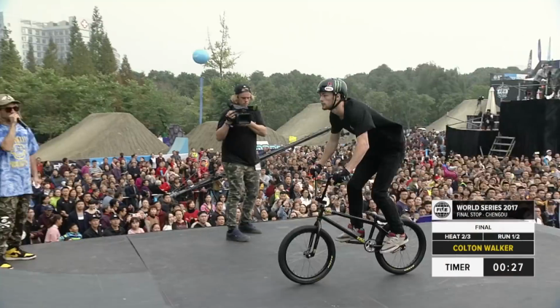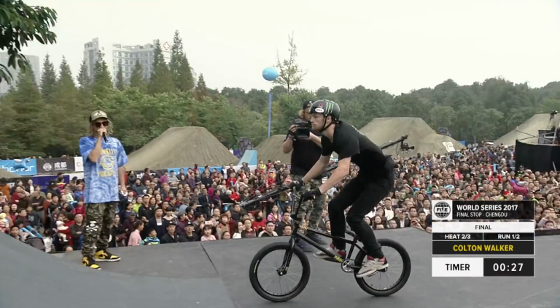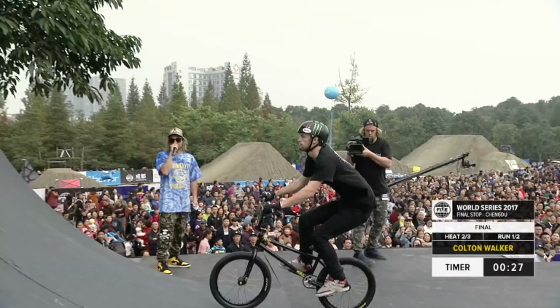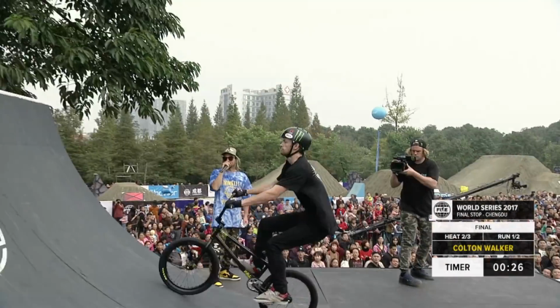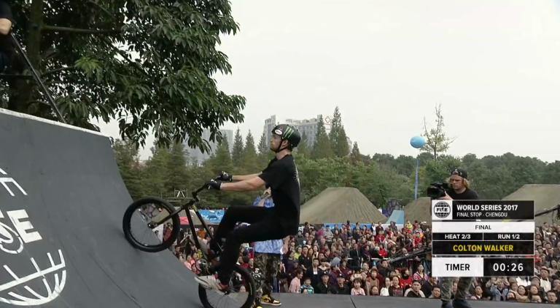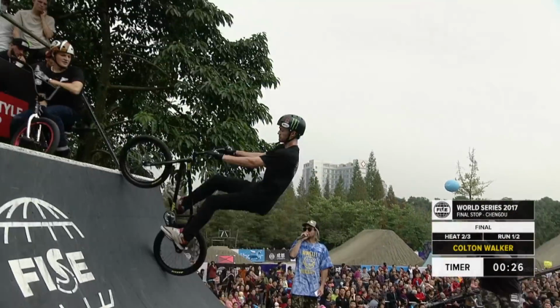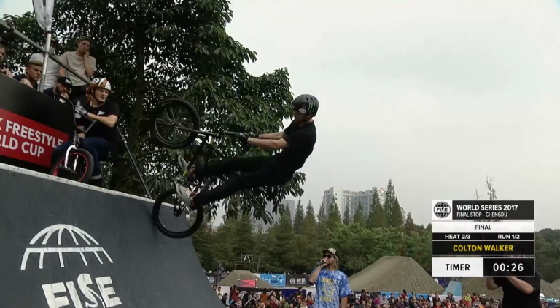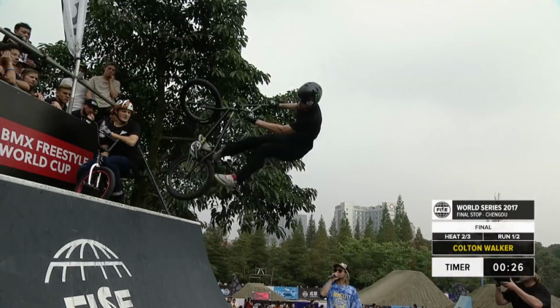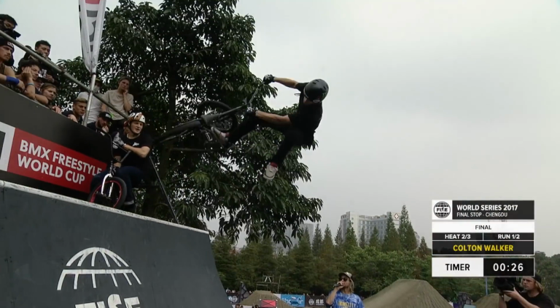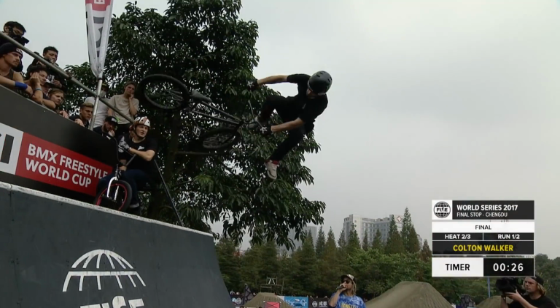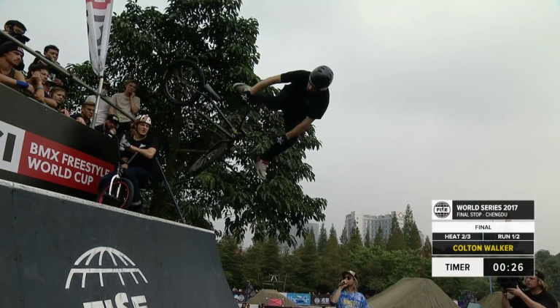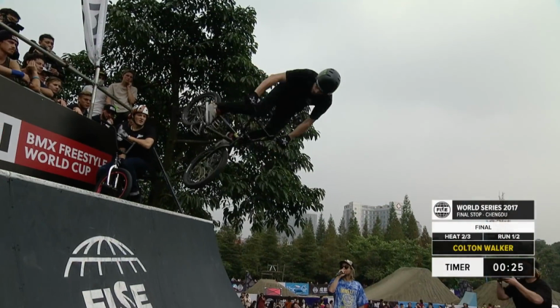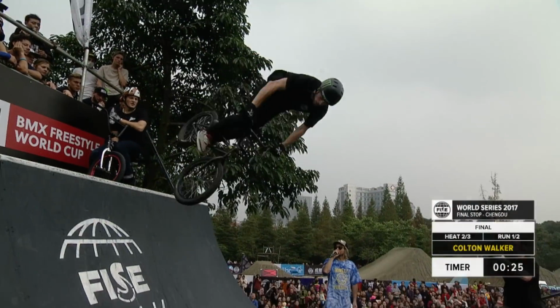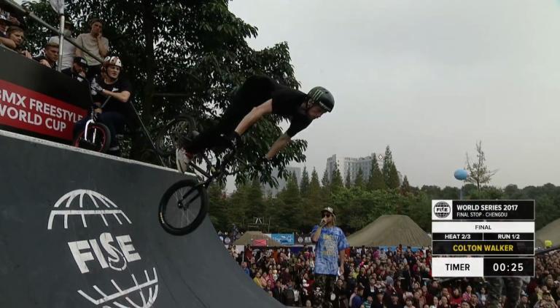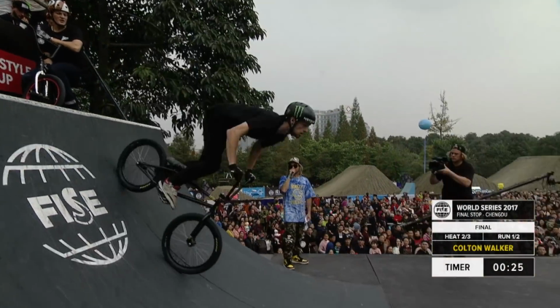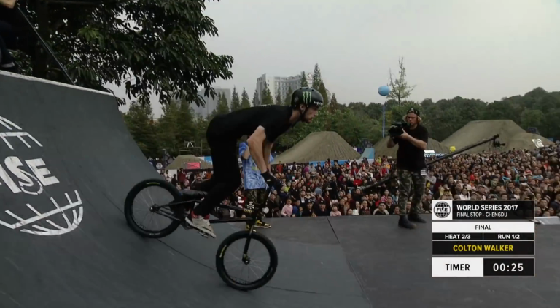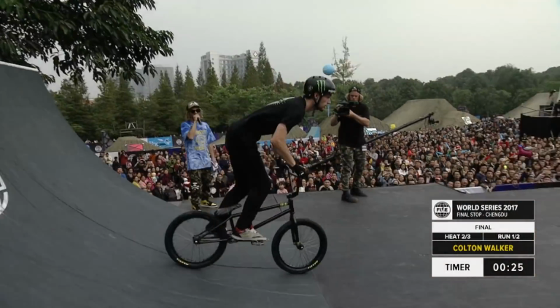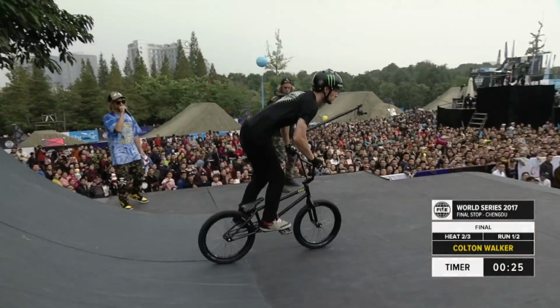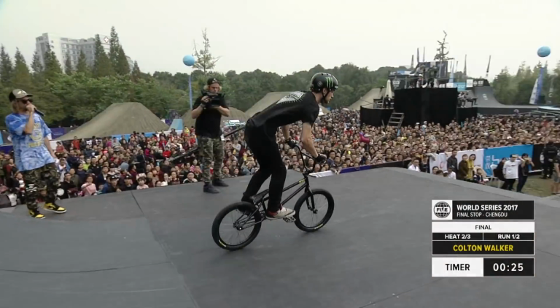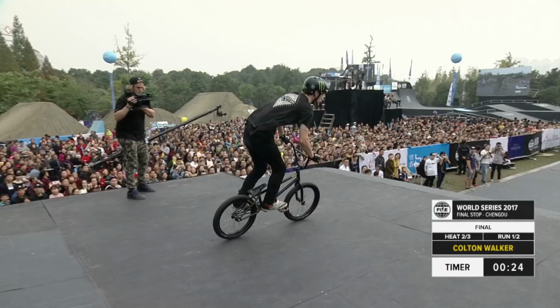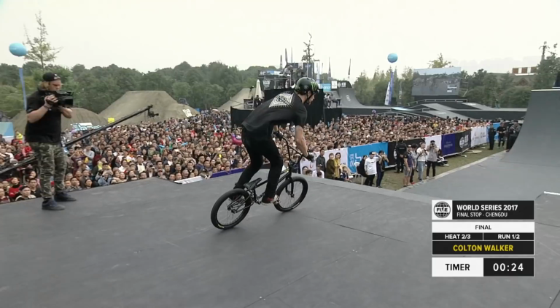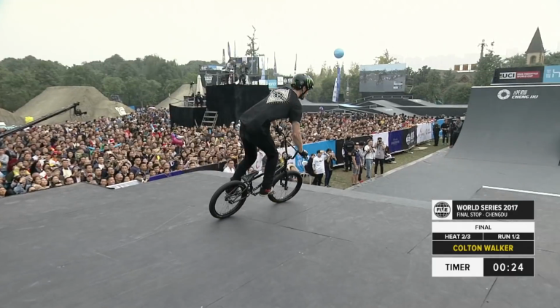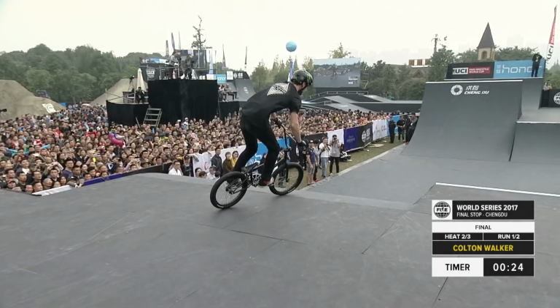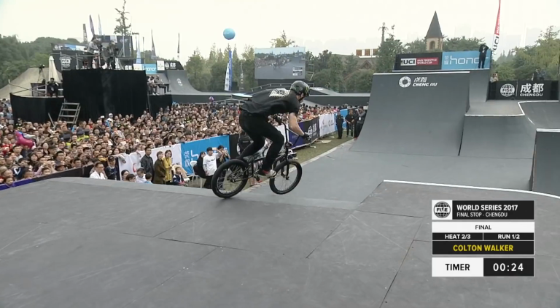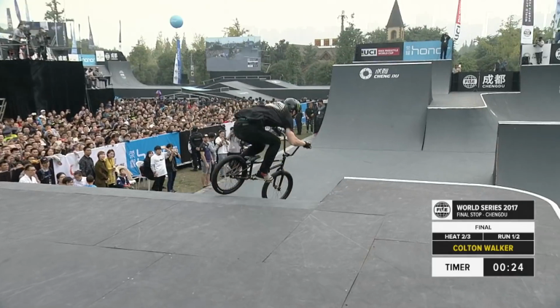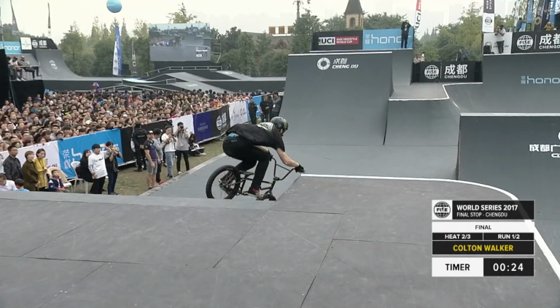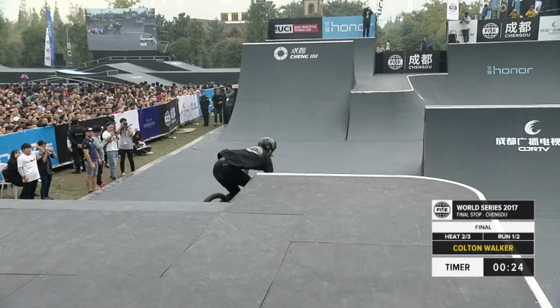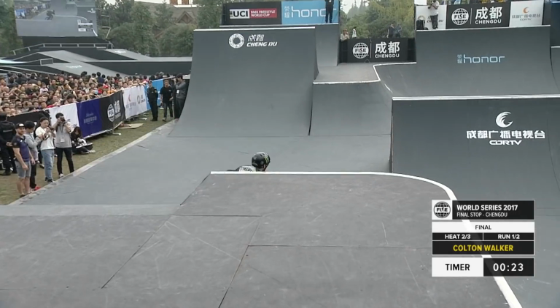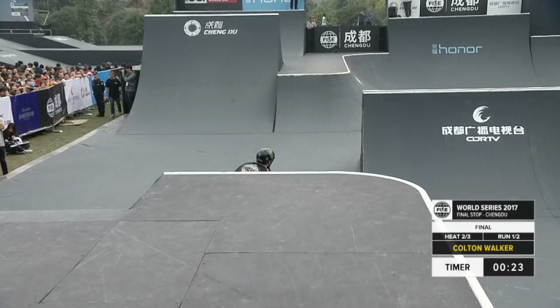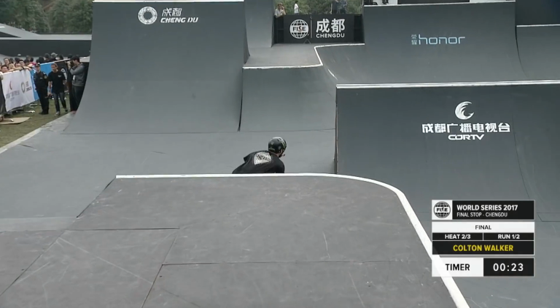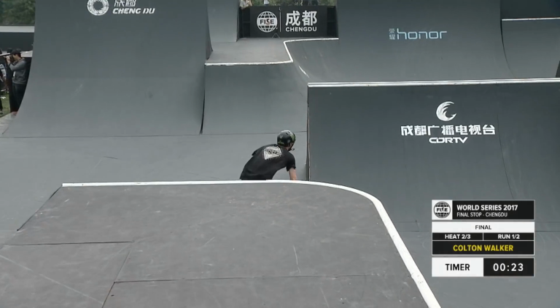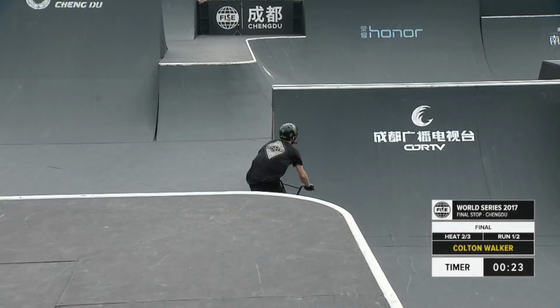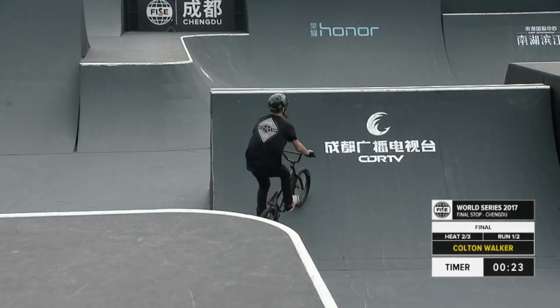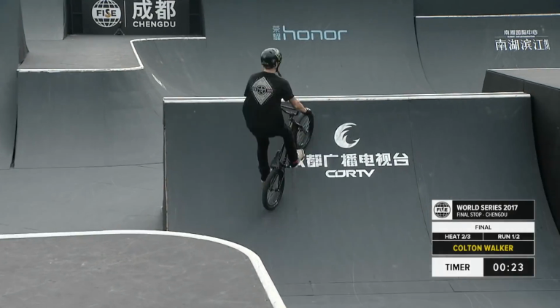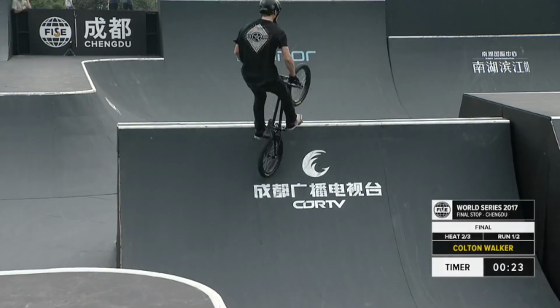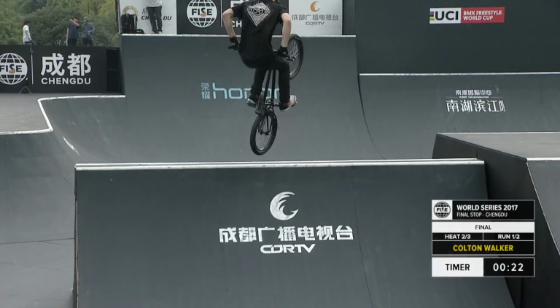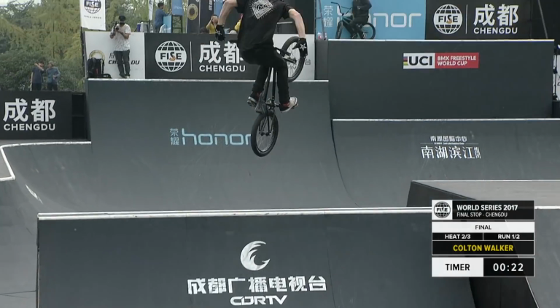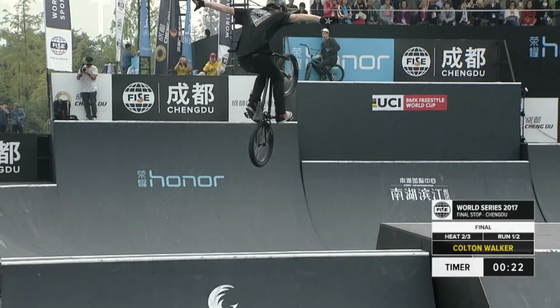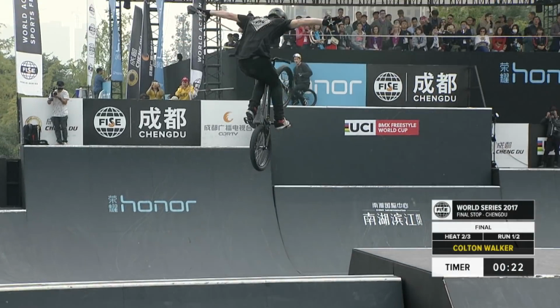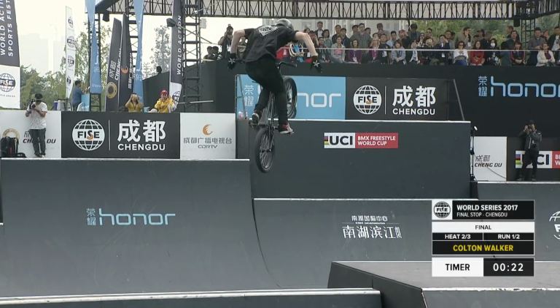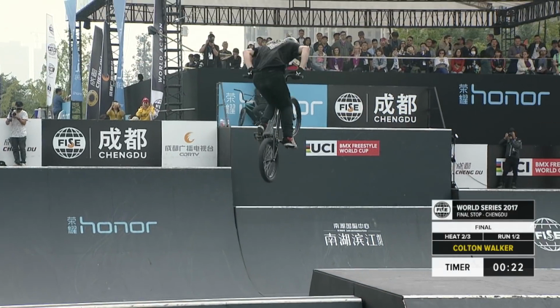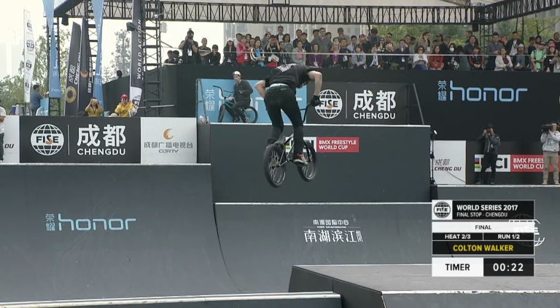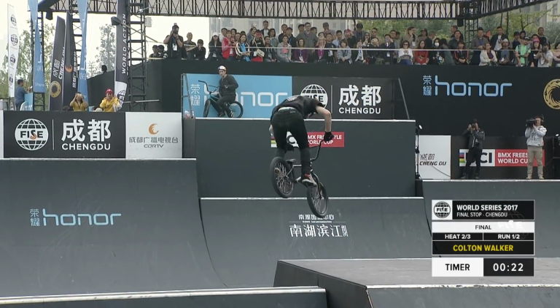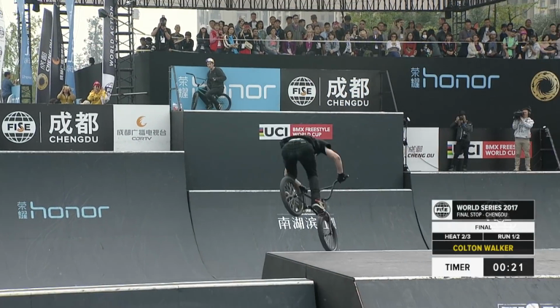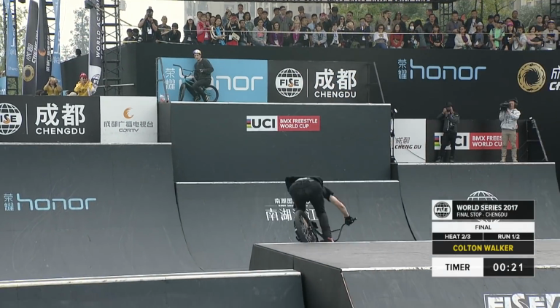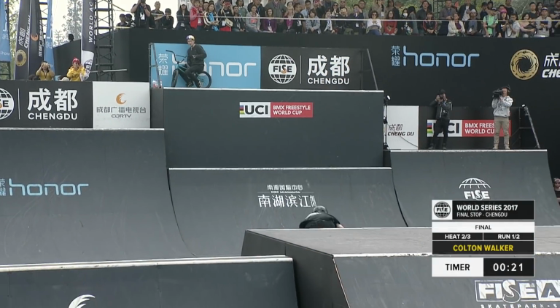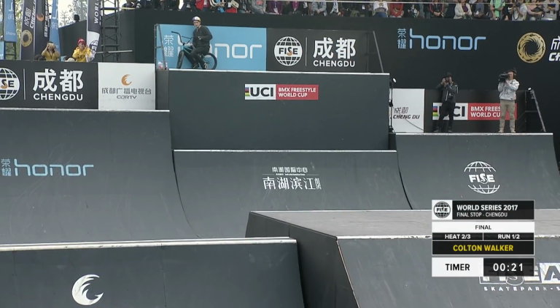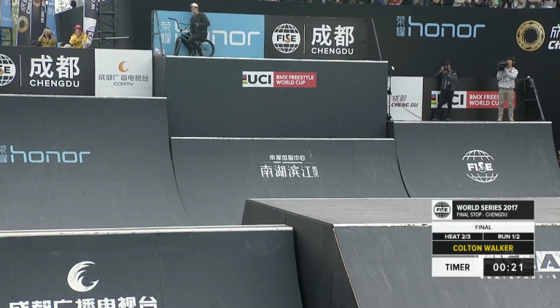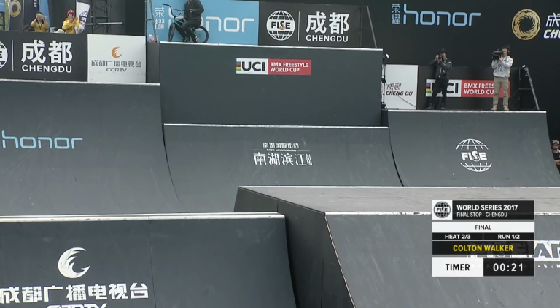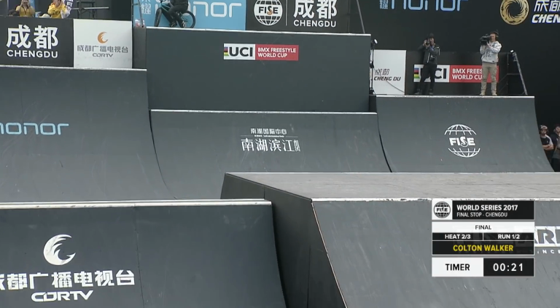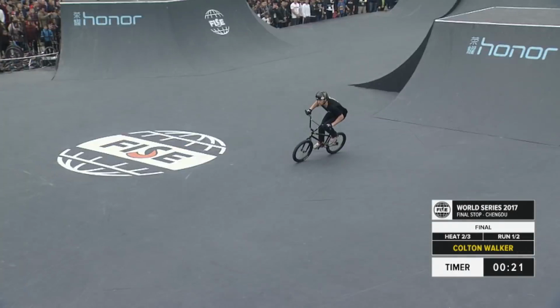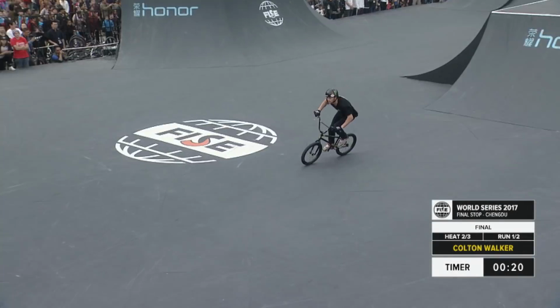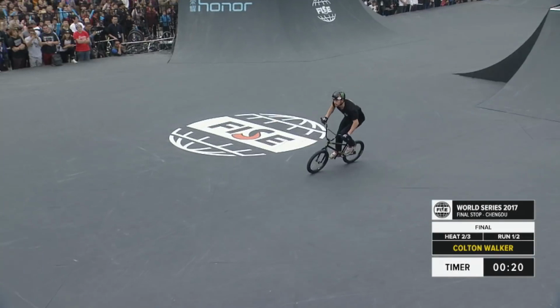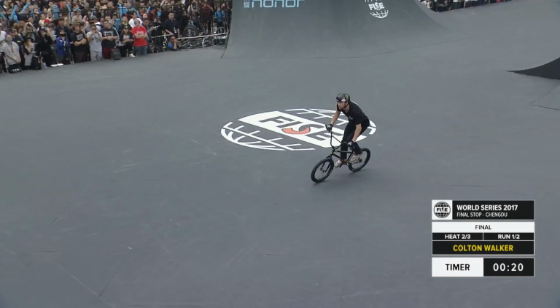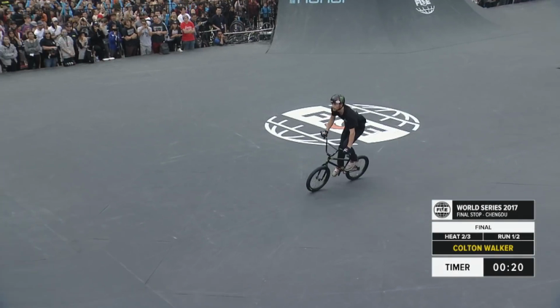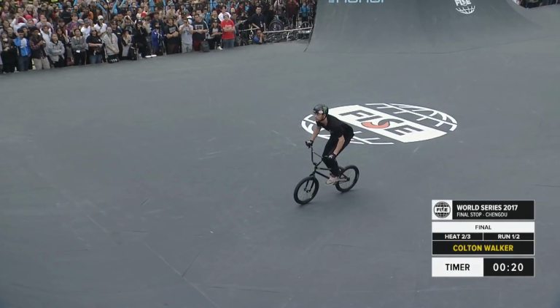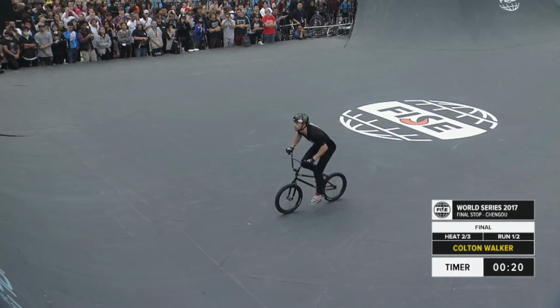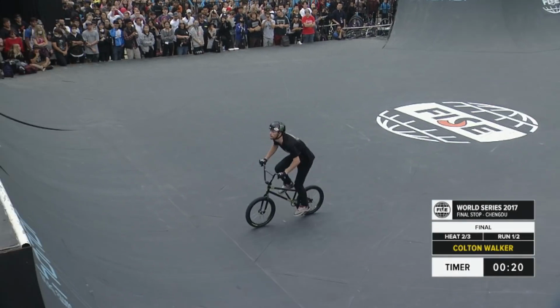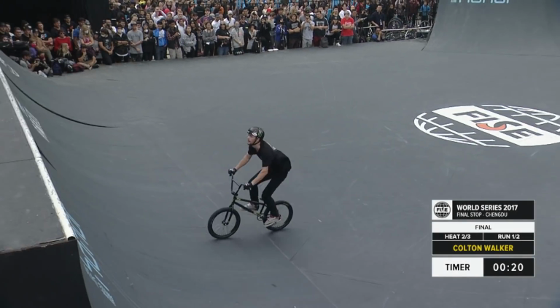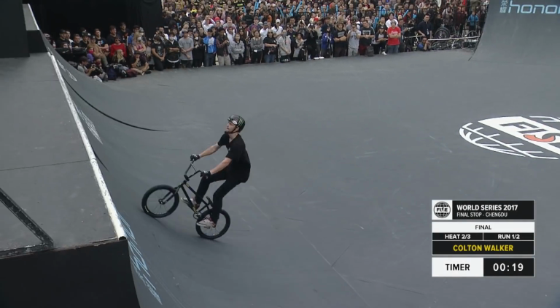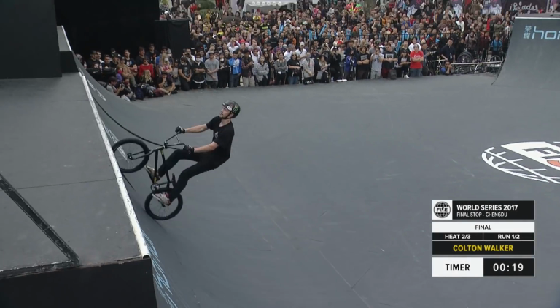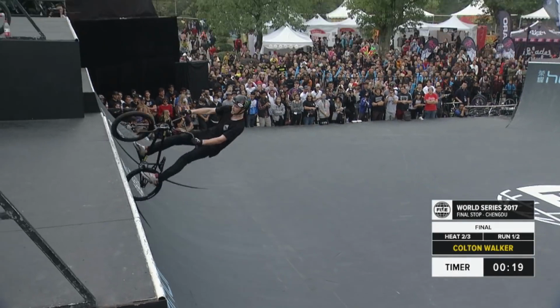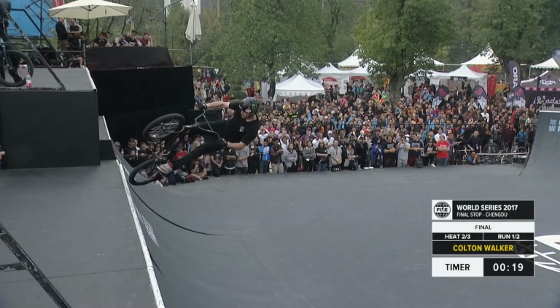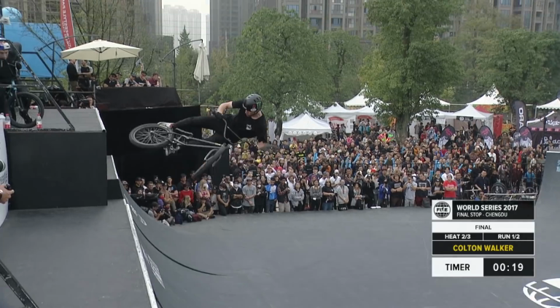Basically tearing into that backflip tail whip to get across the deck, which is only about a foot long. Colton right now is in the zone.